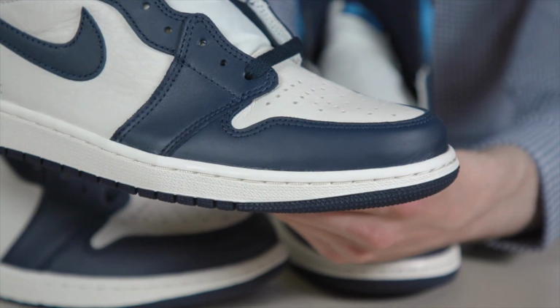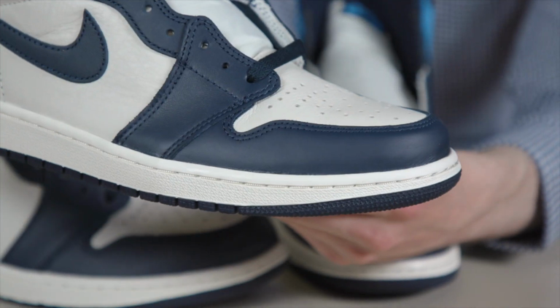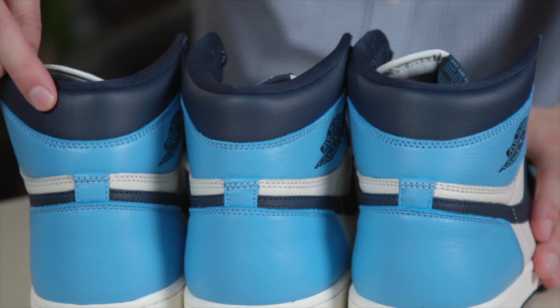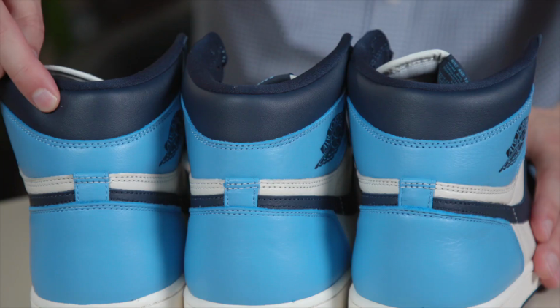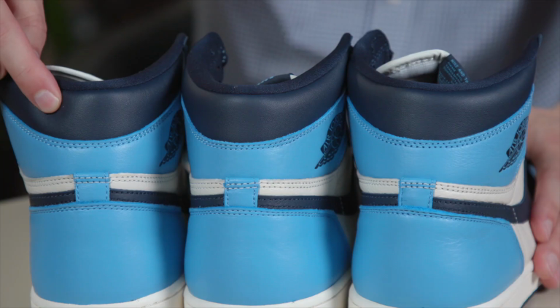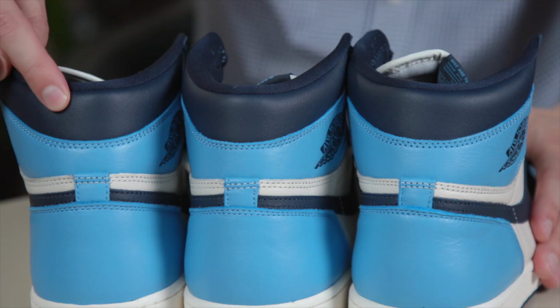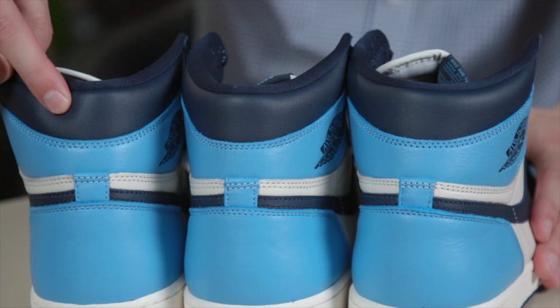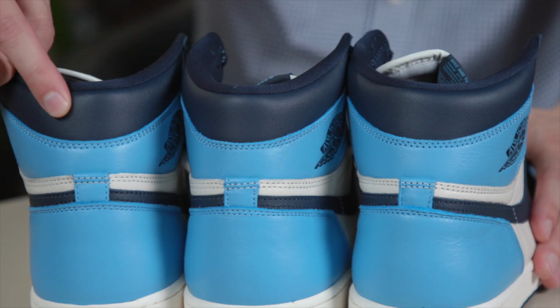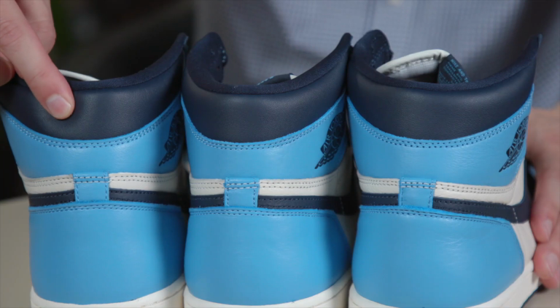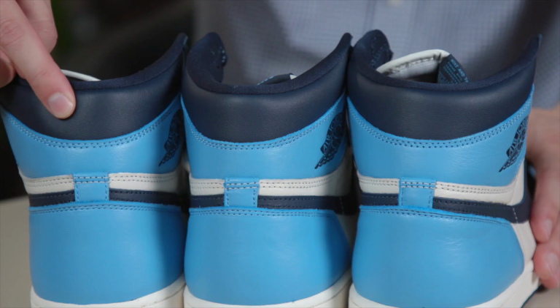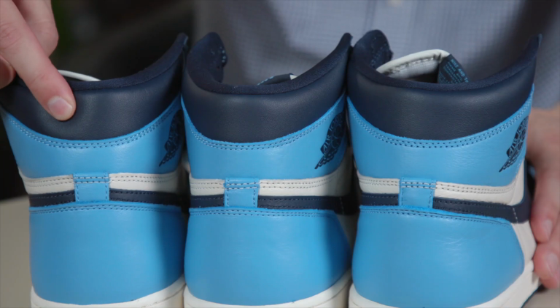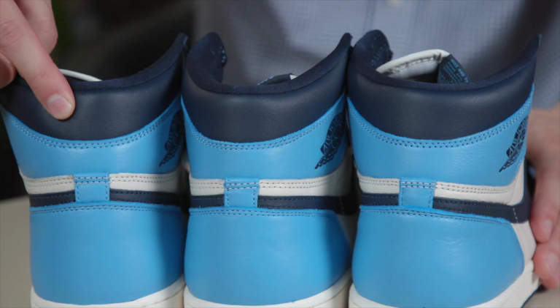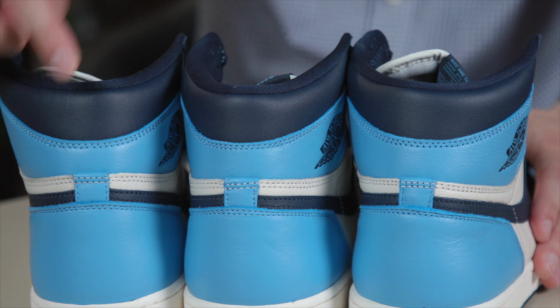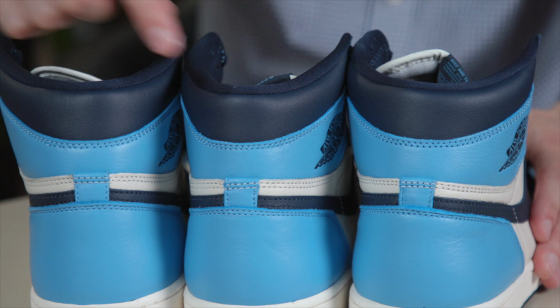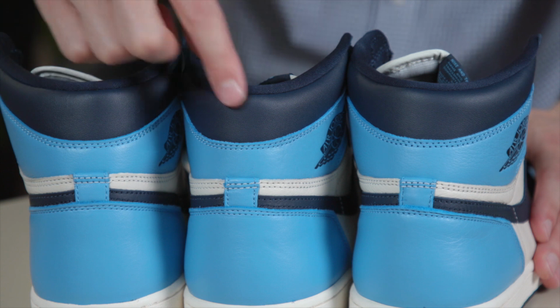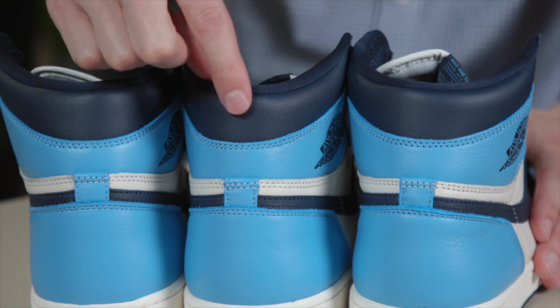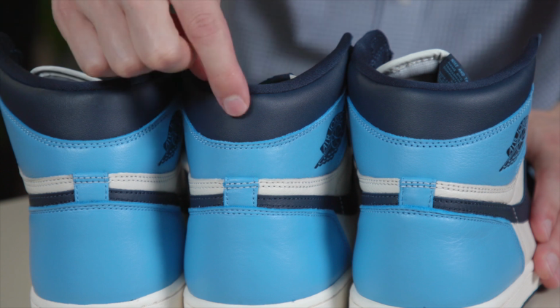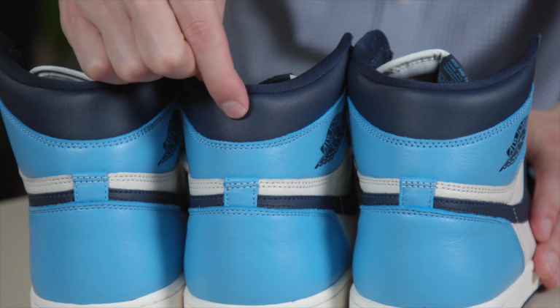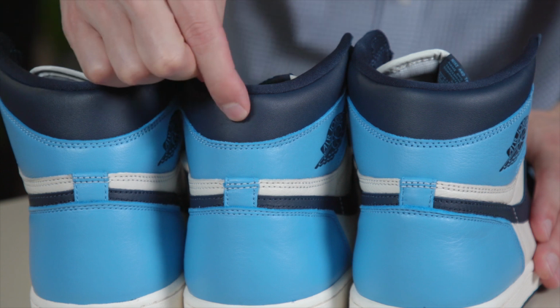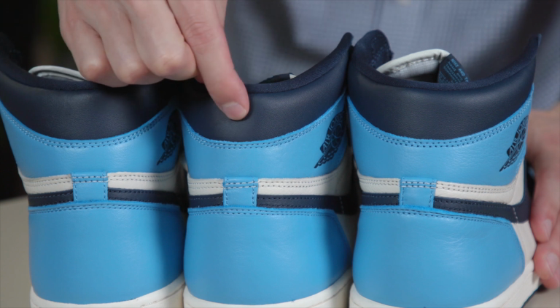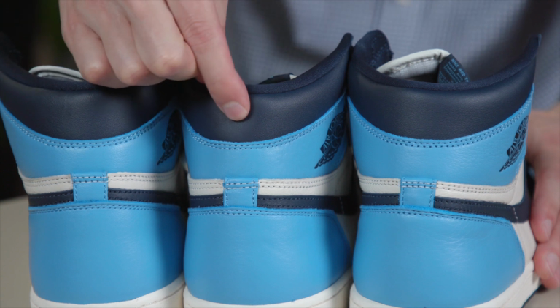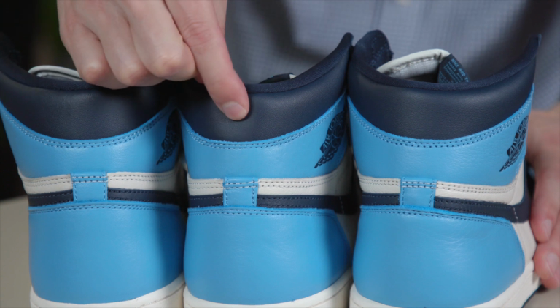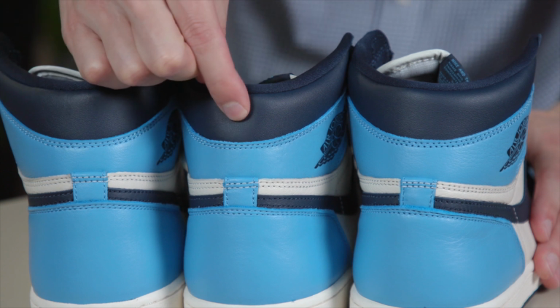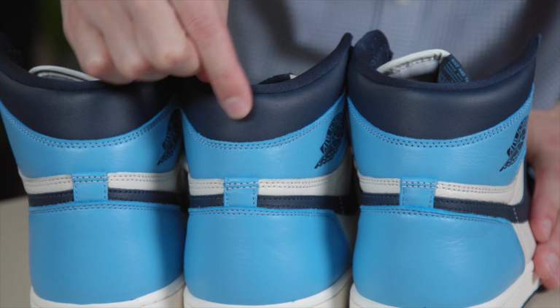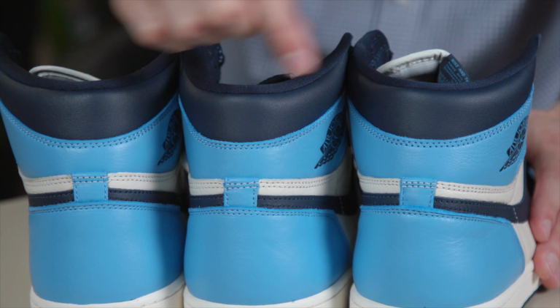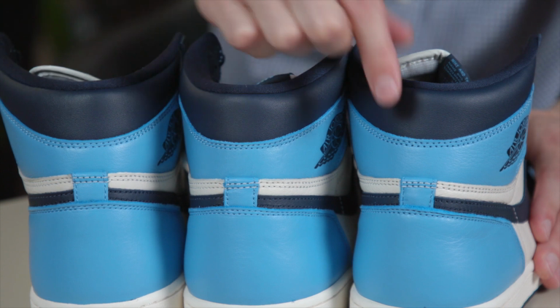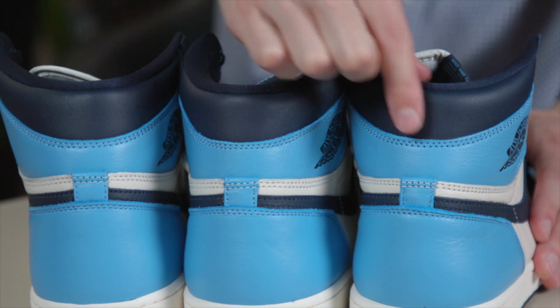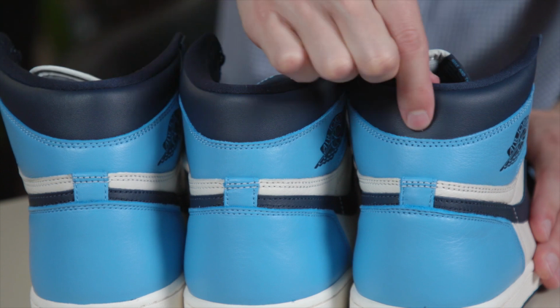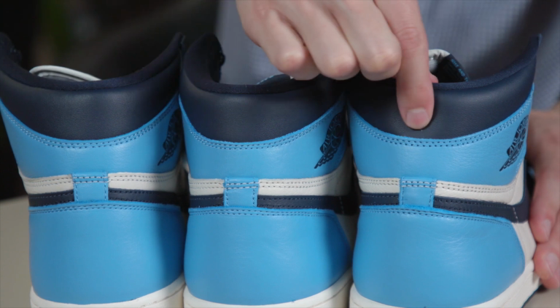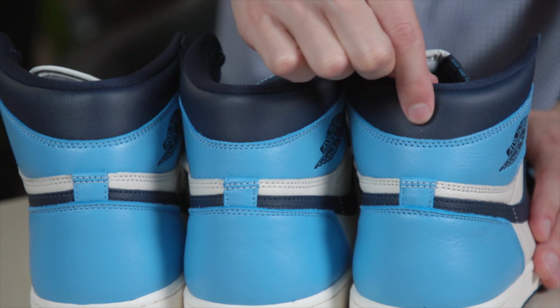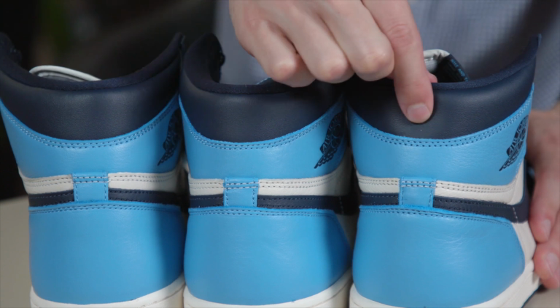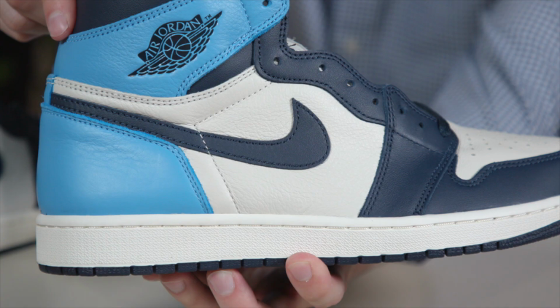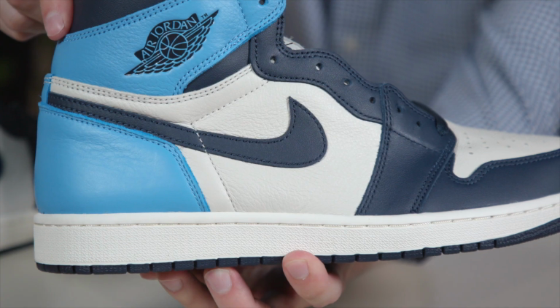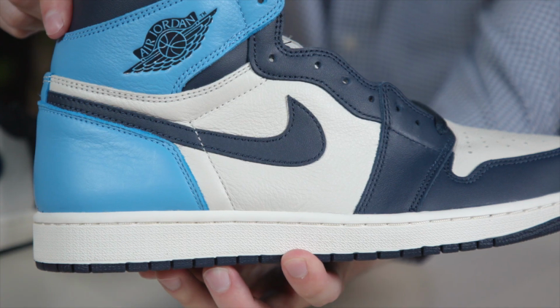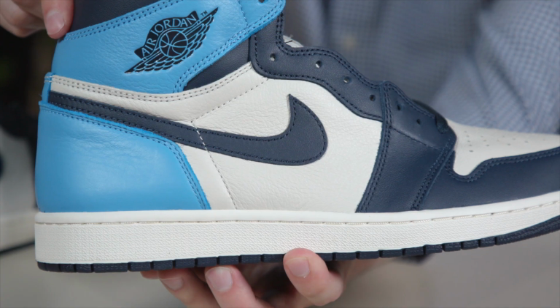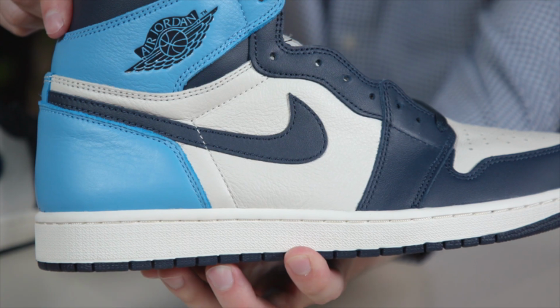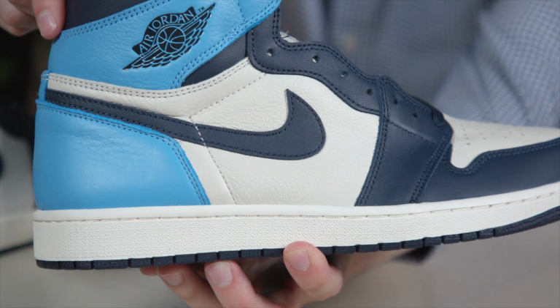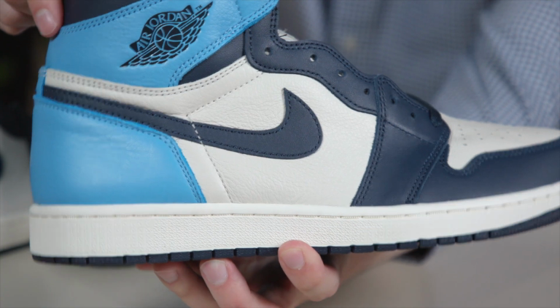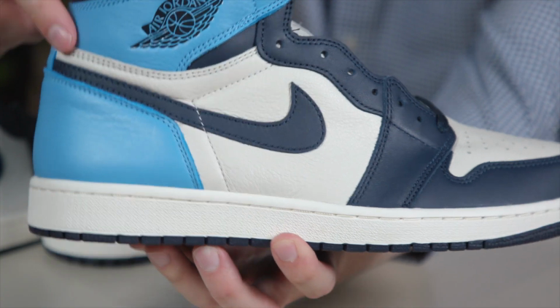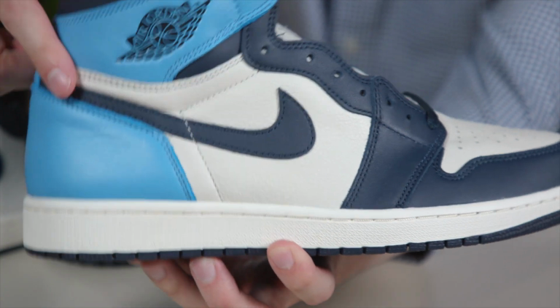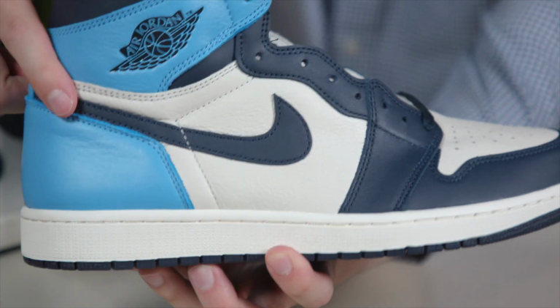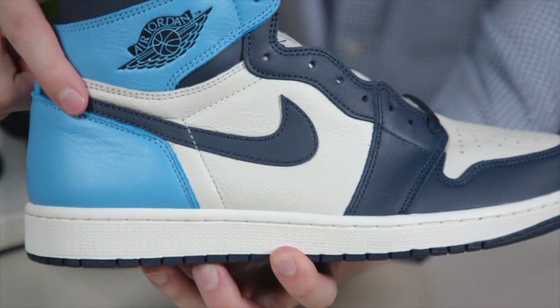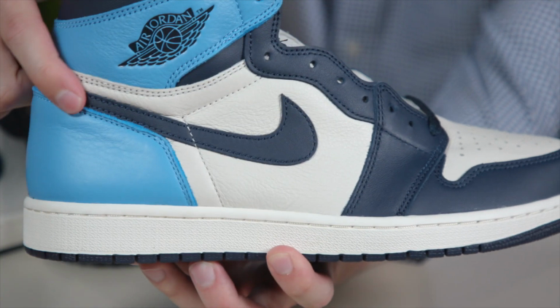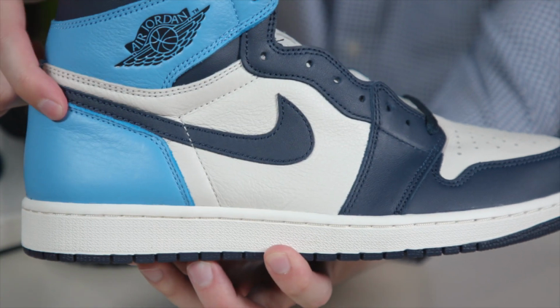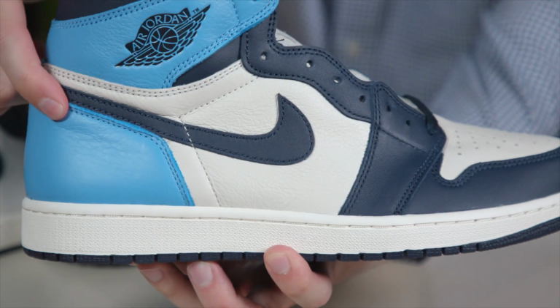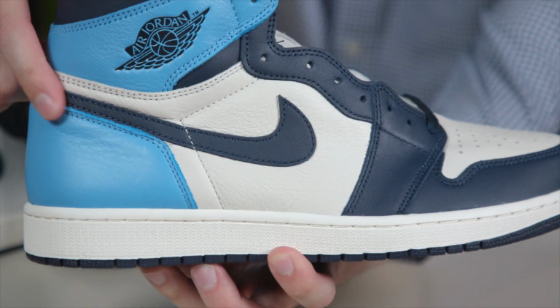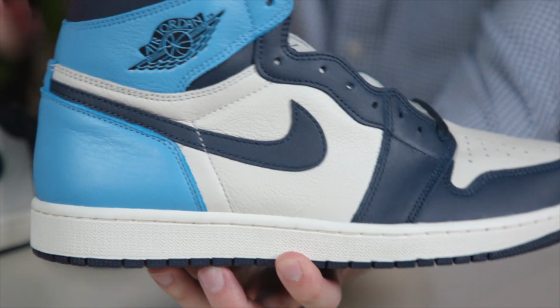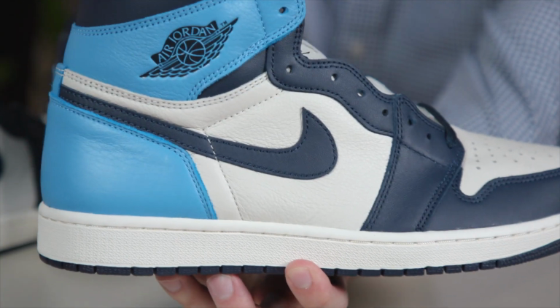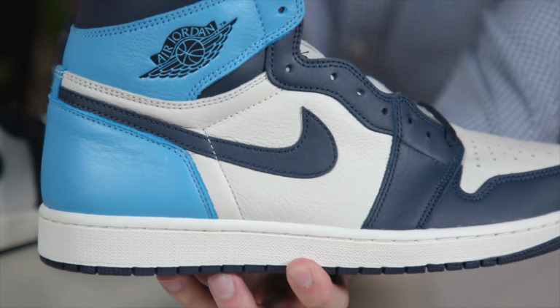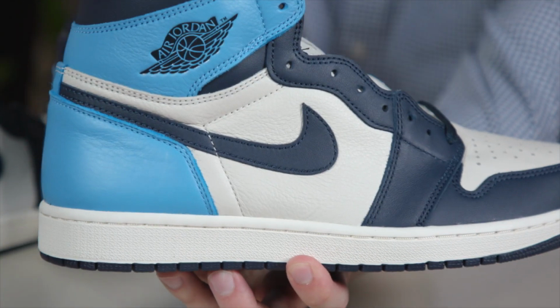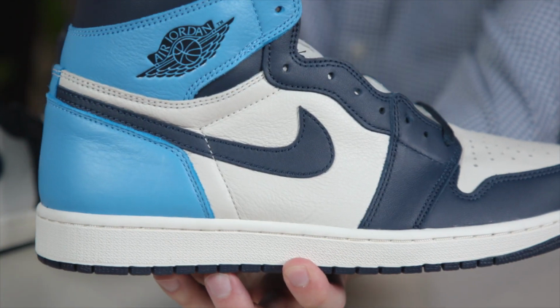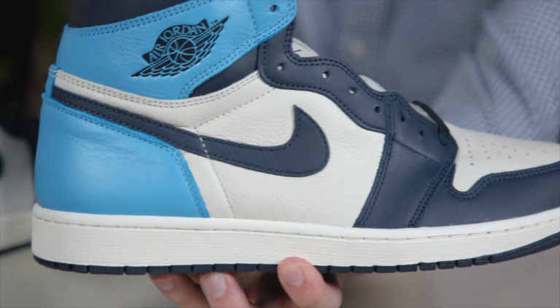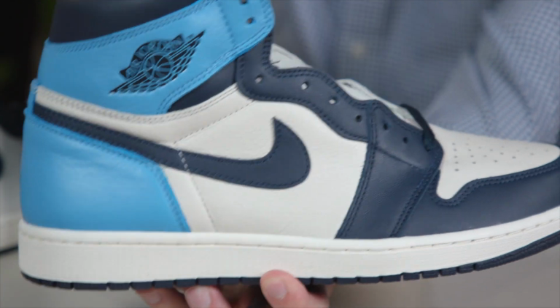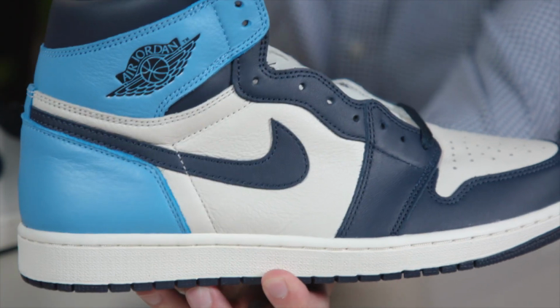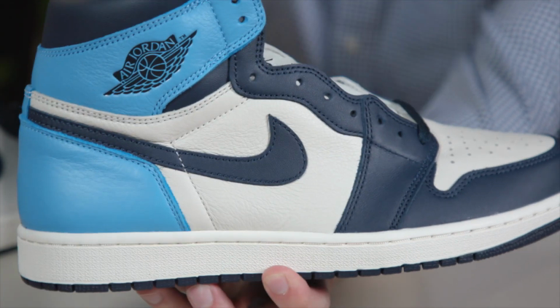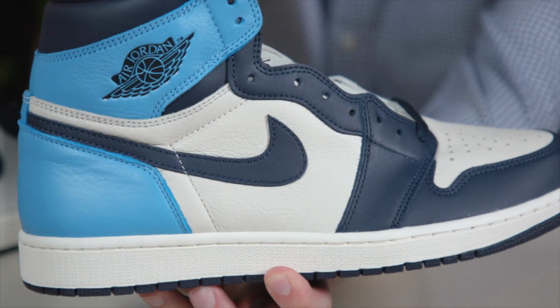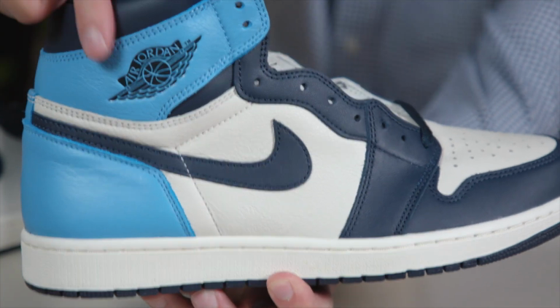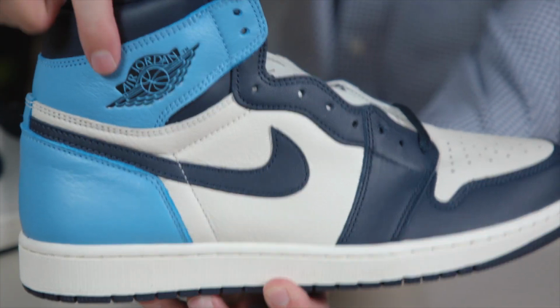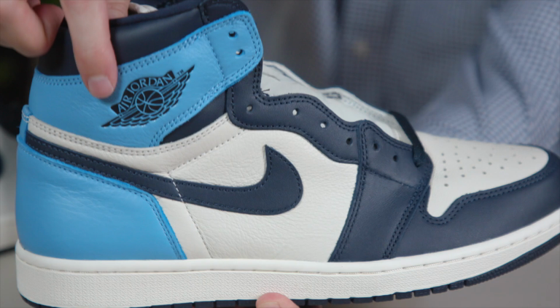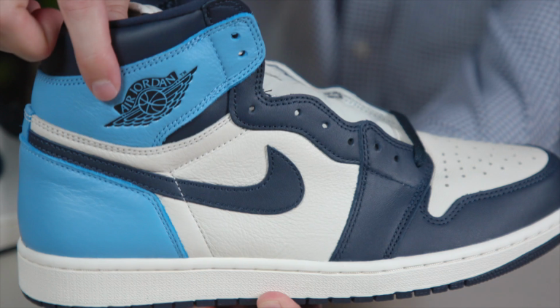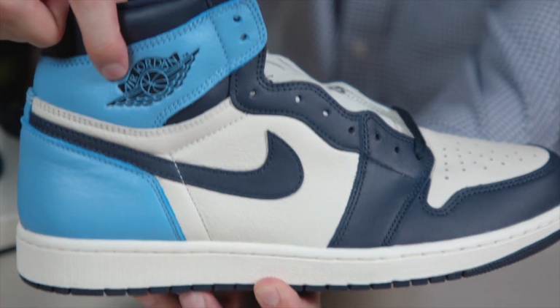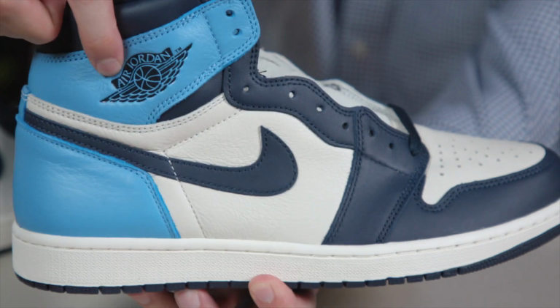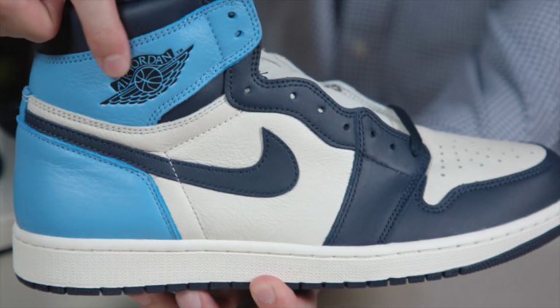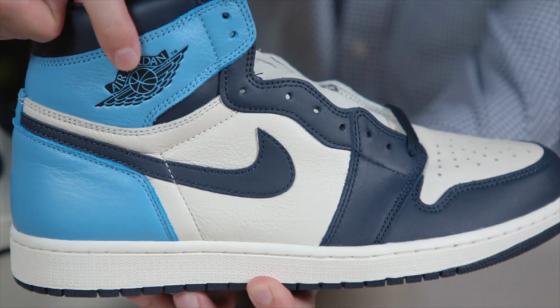This is the same material from that toe box — Carolina blue — also very similar on all three.